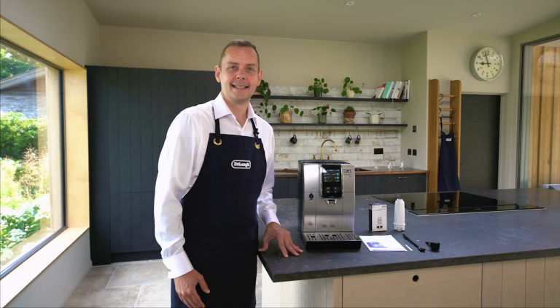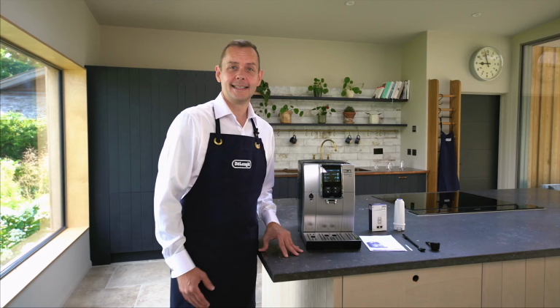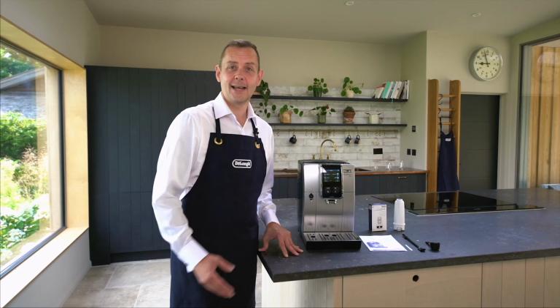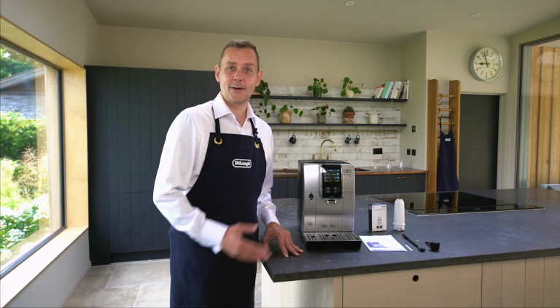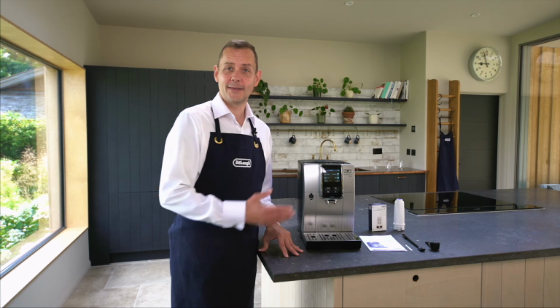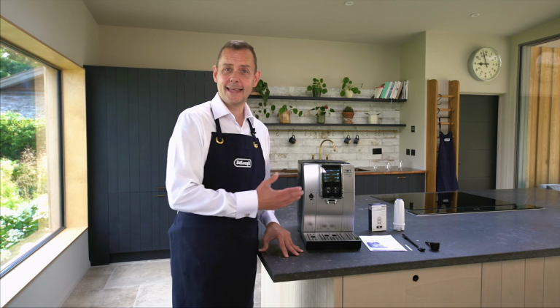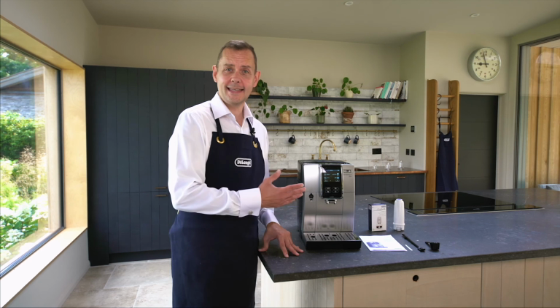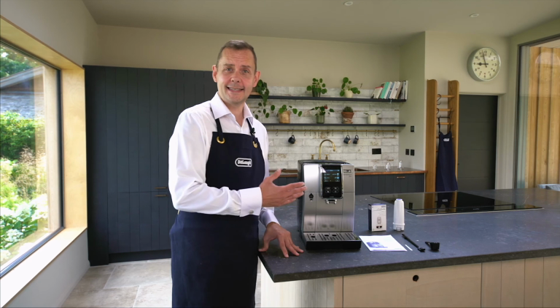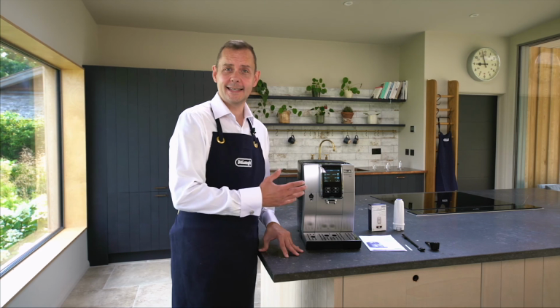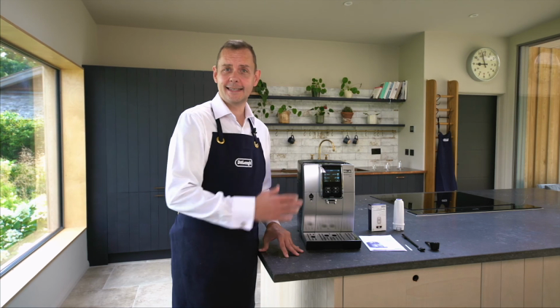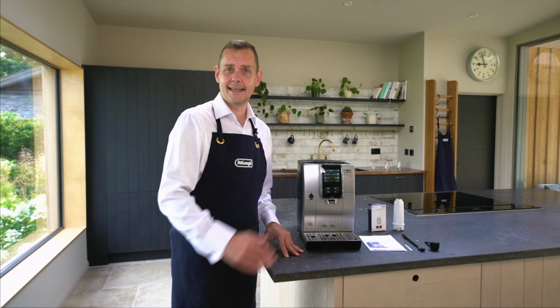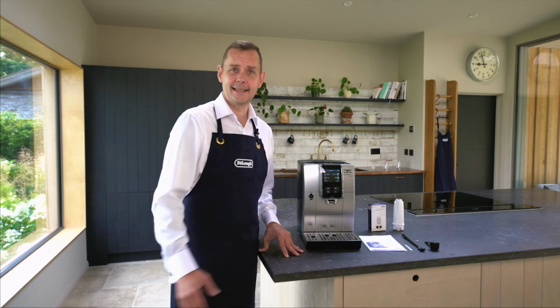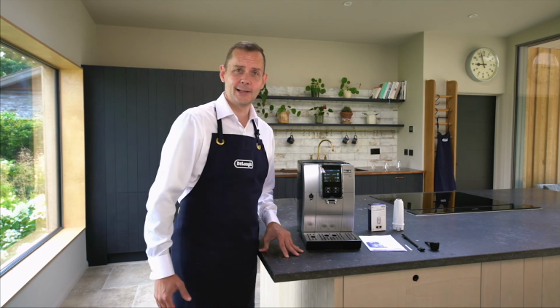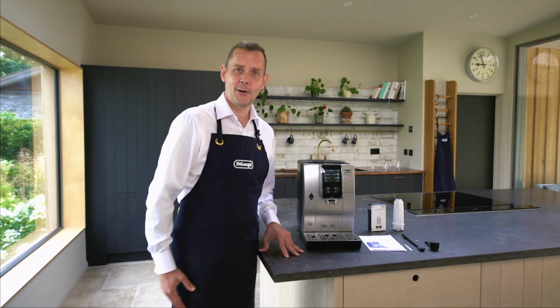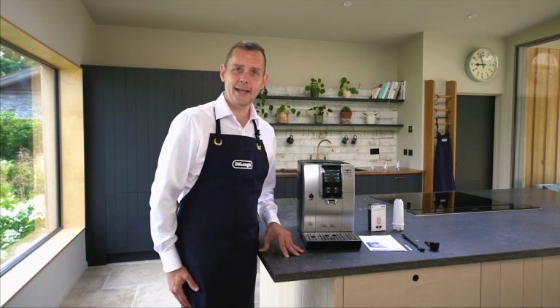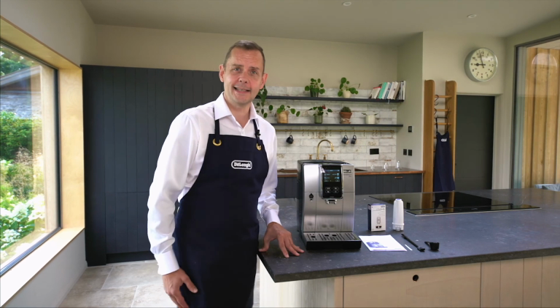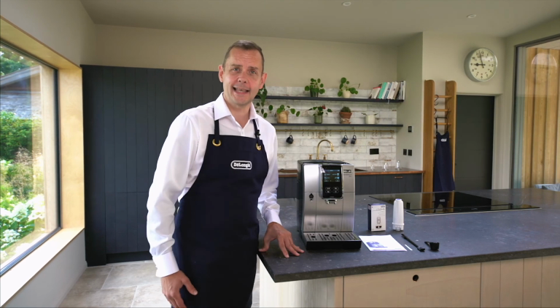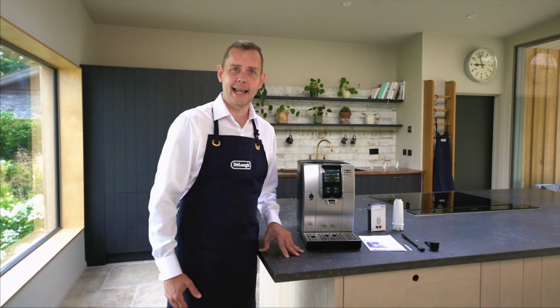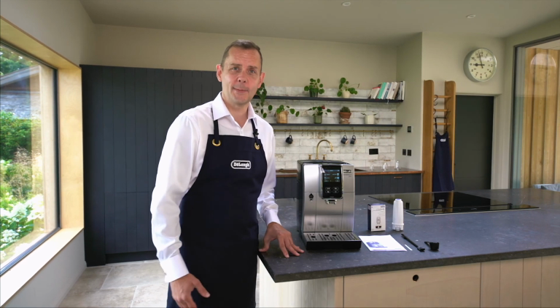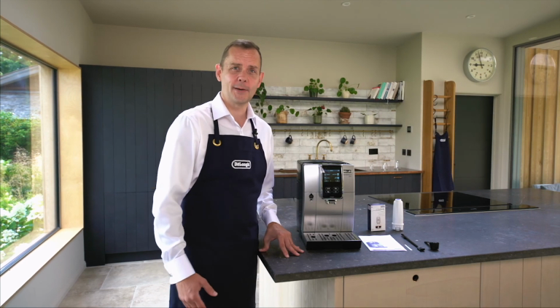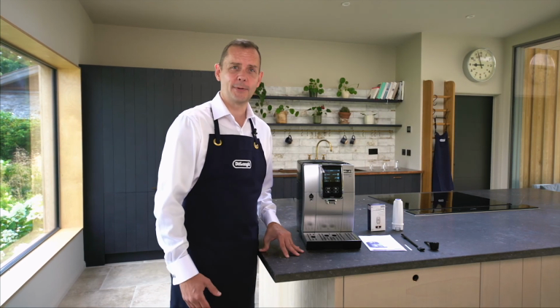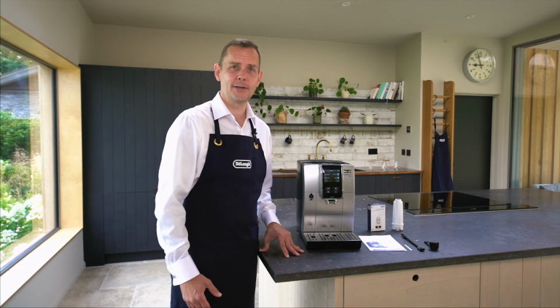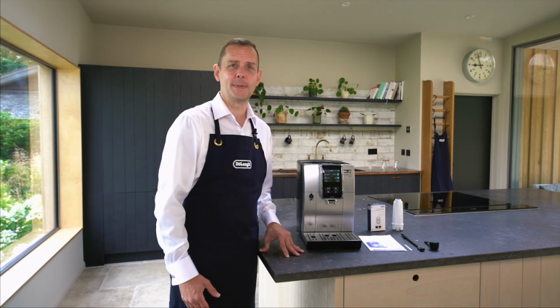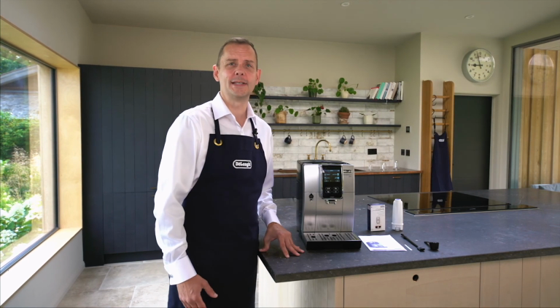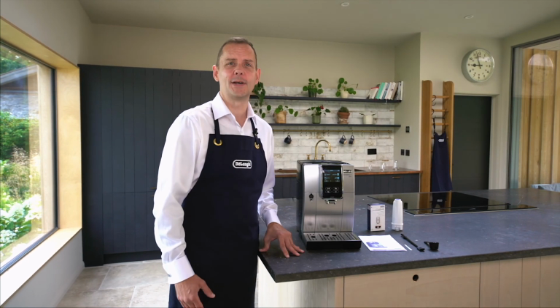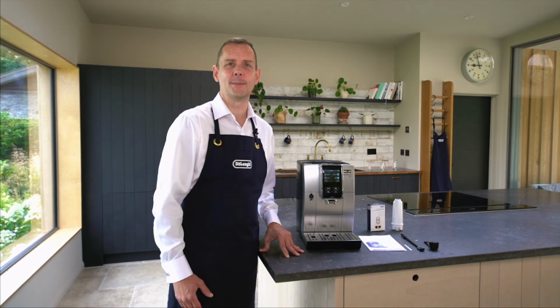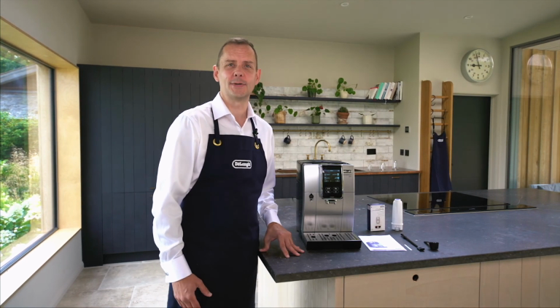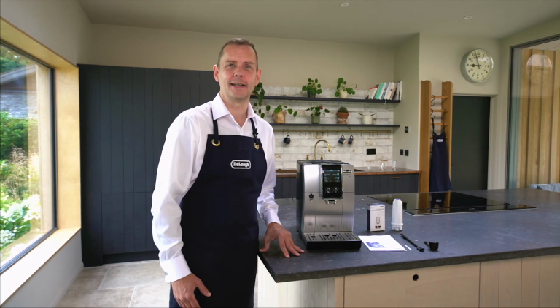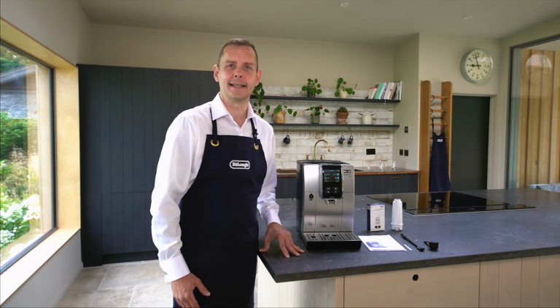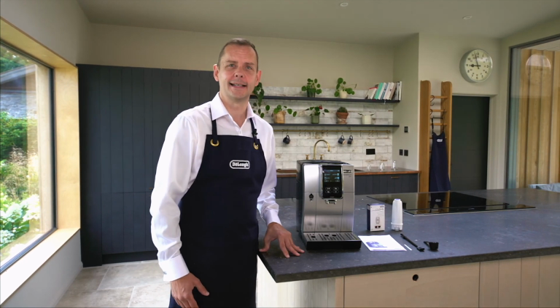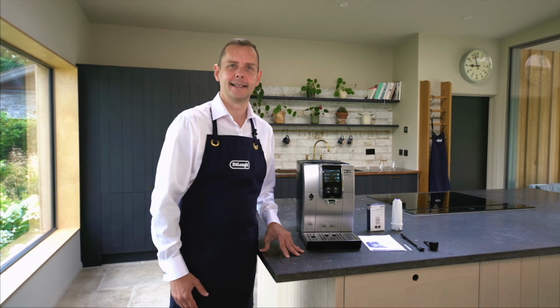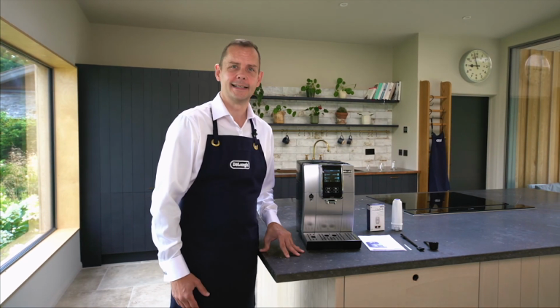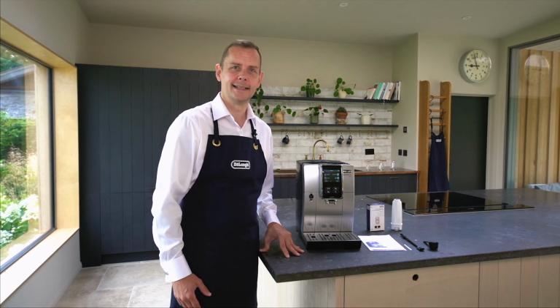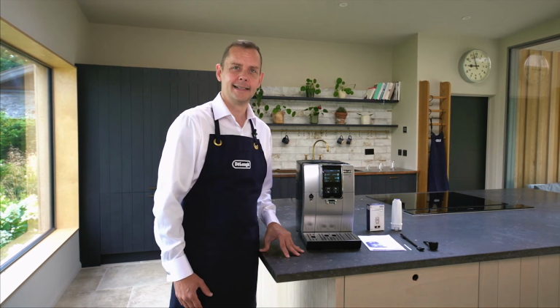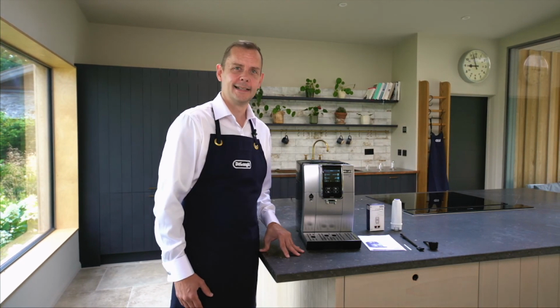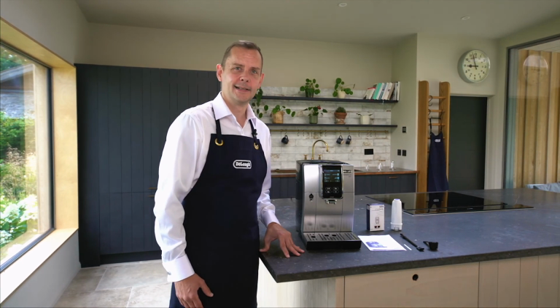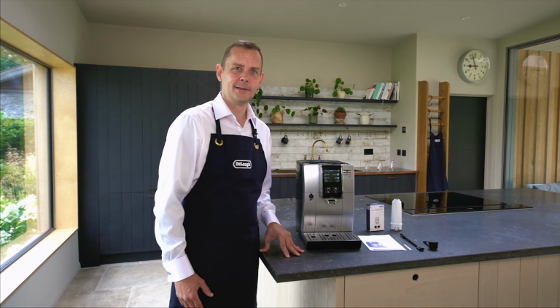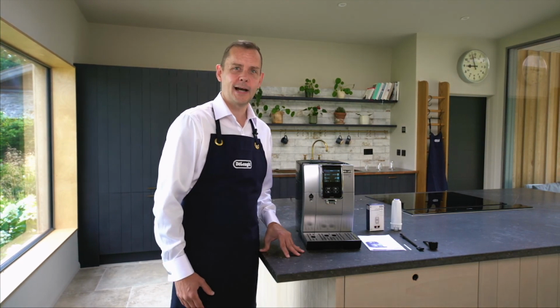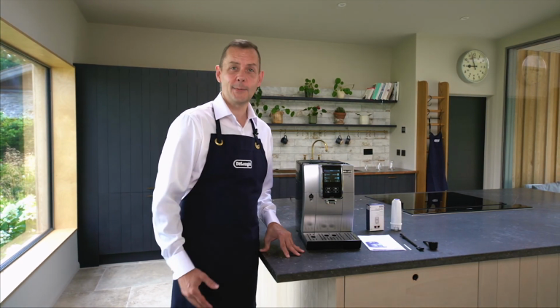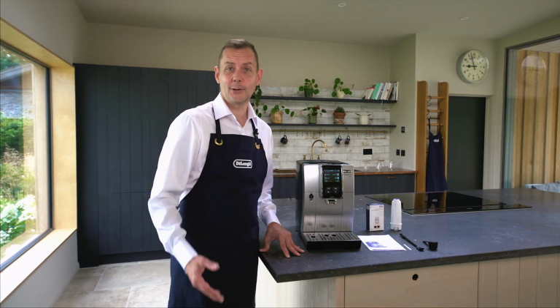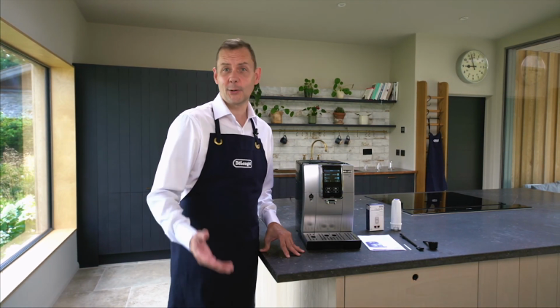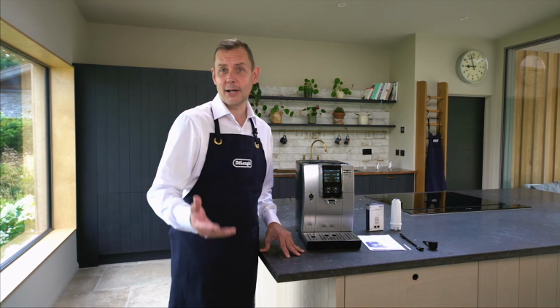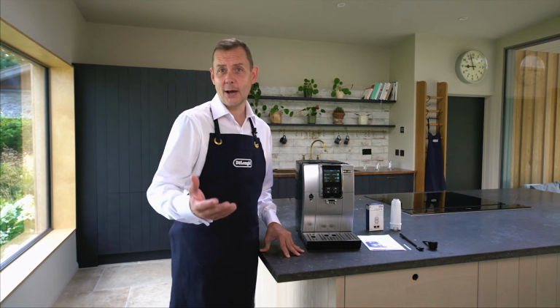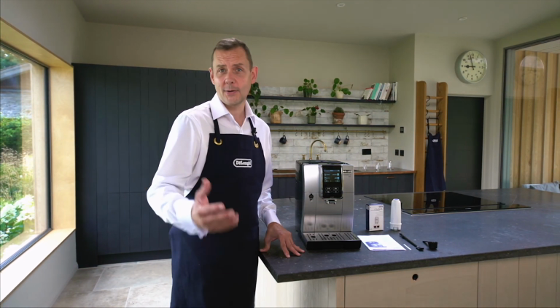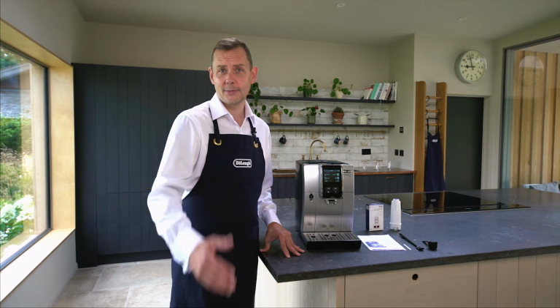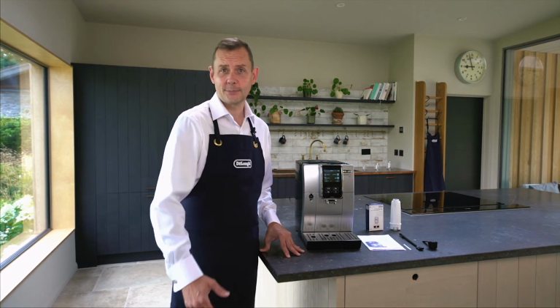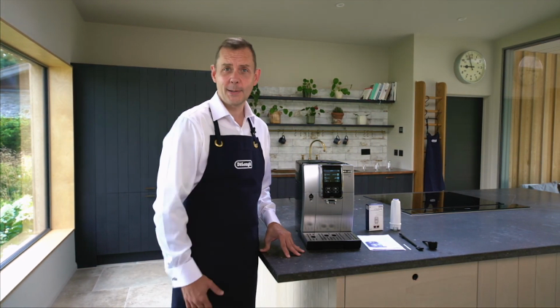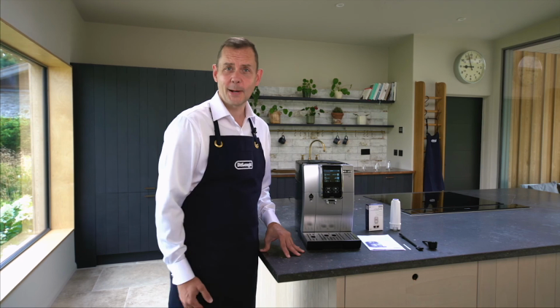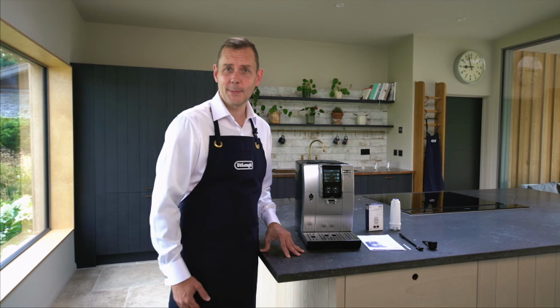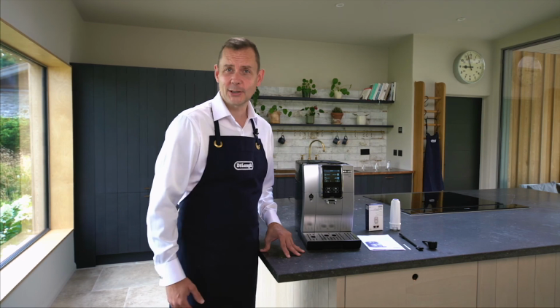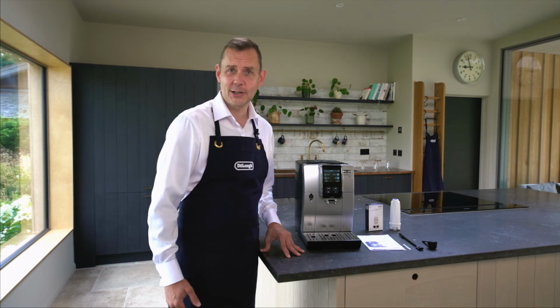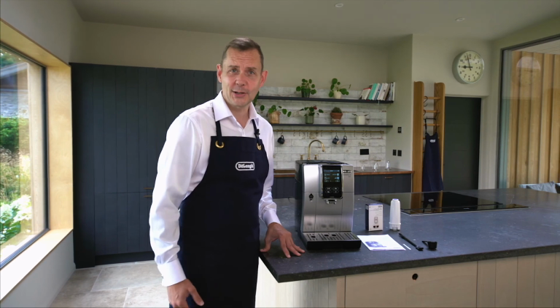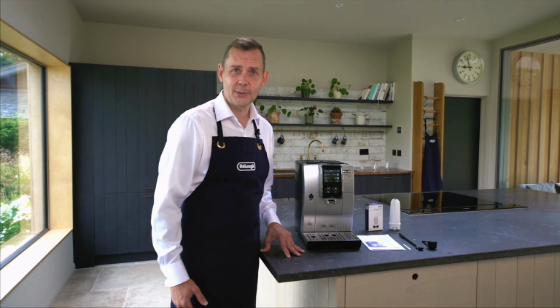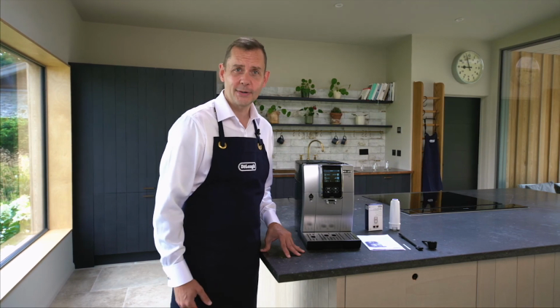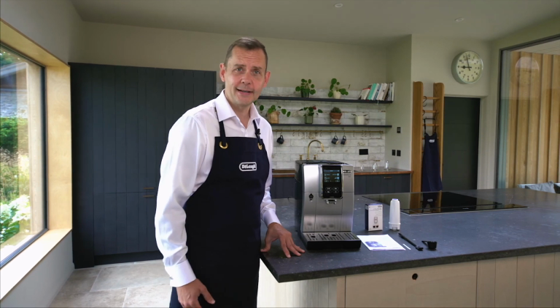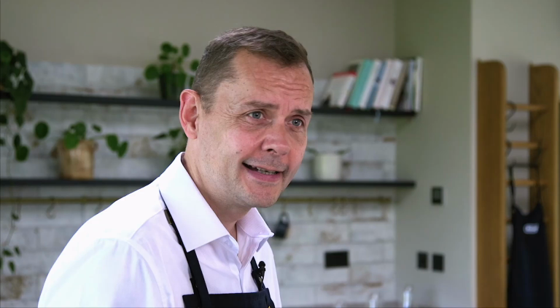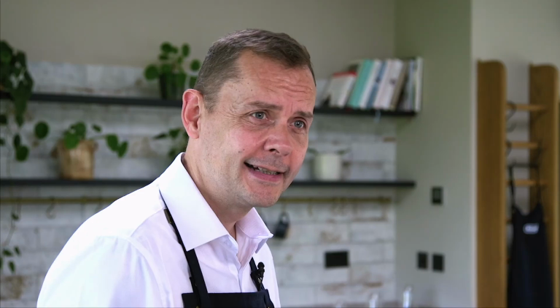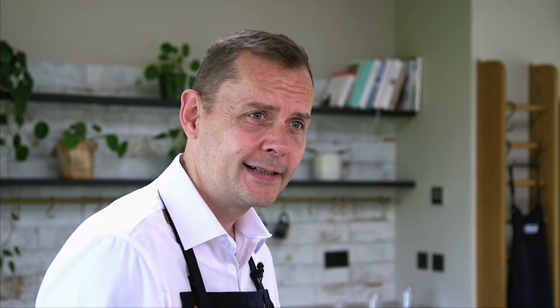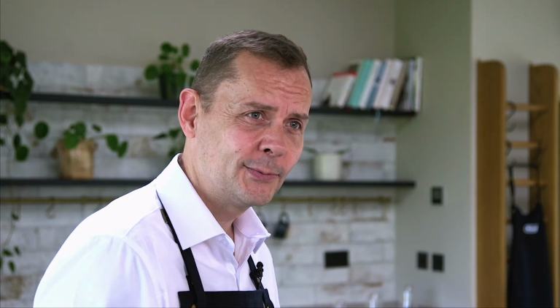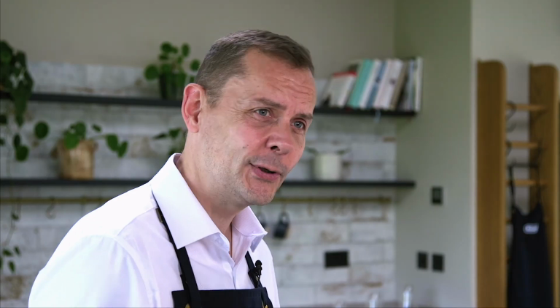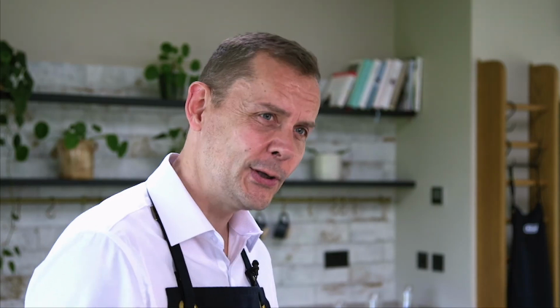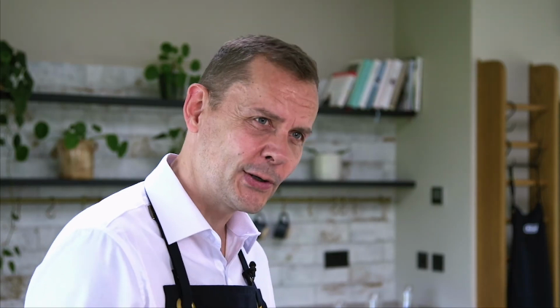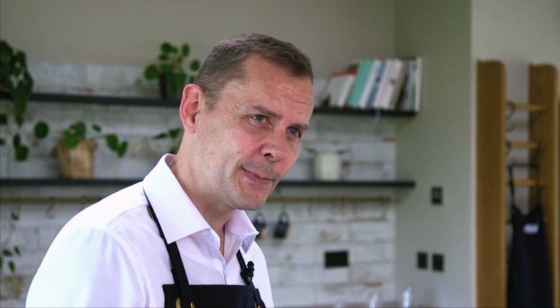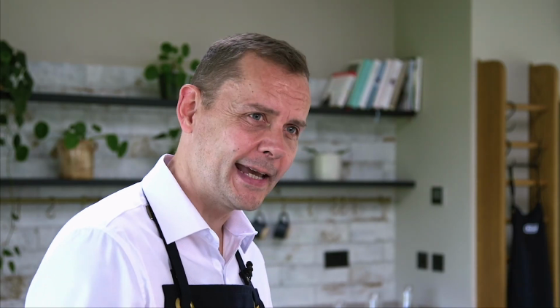So this is the DeLonghi Dynamica Plus bean to cup machine. I'm going to go now and make my micaccino. What are you going to make?